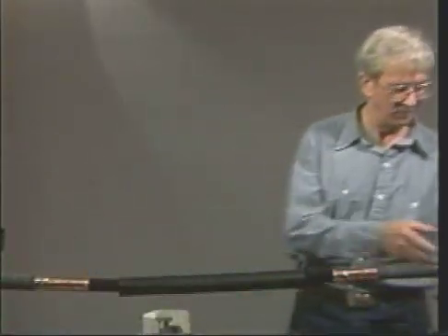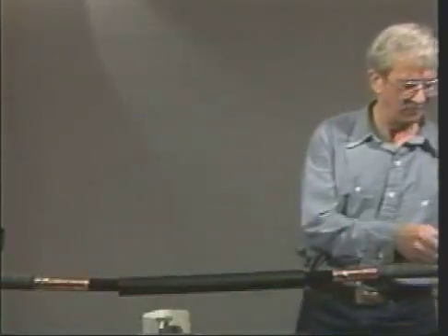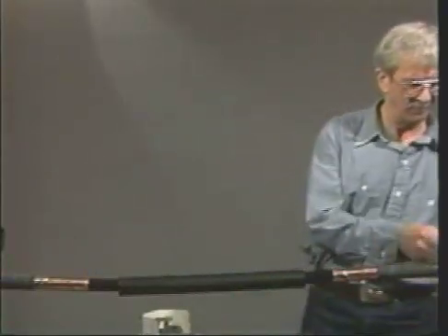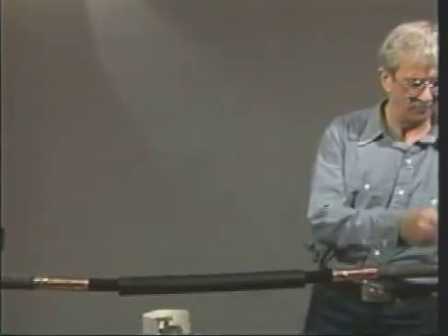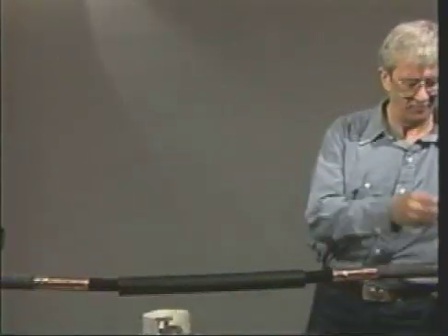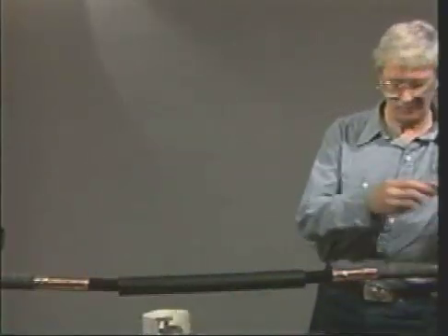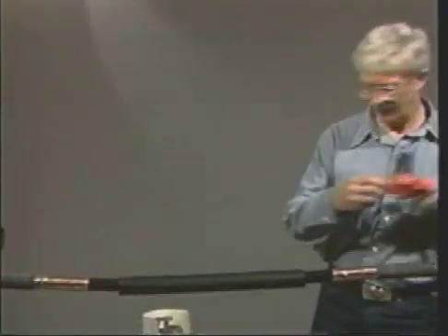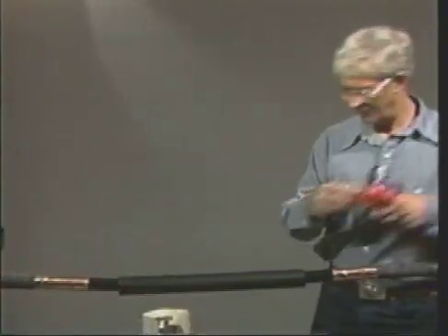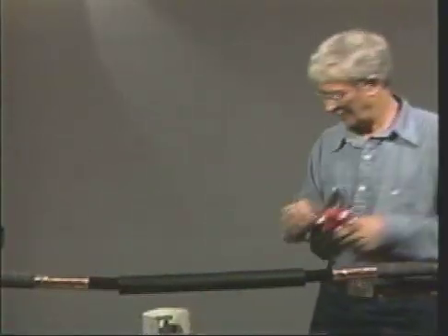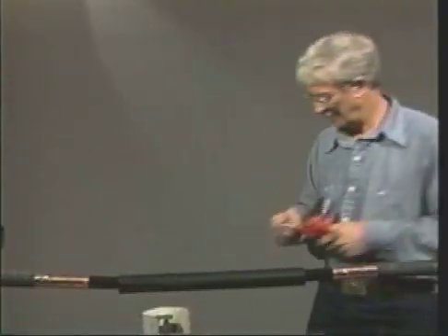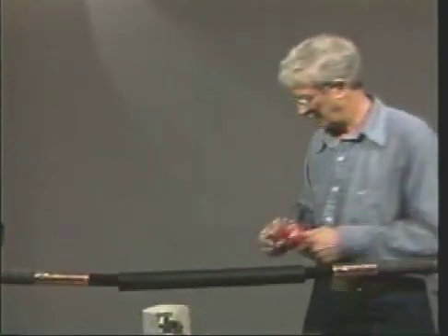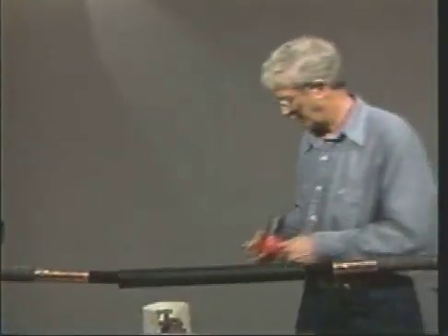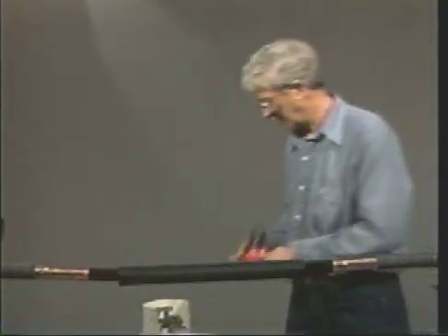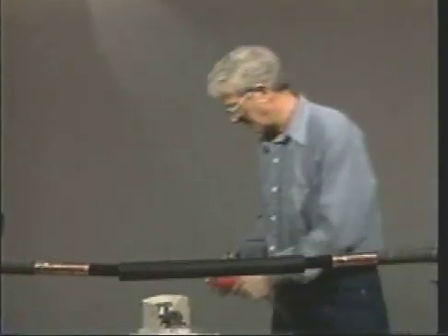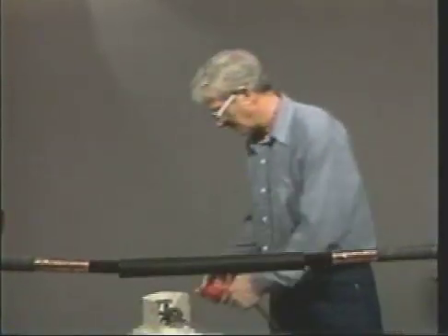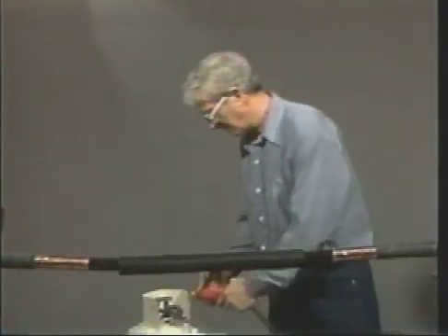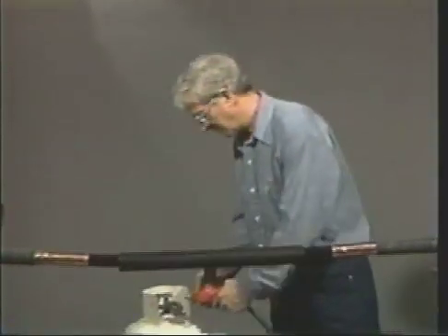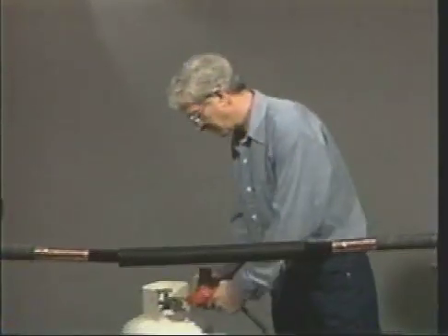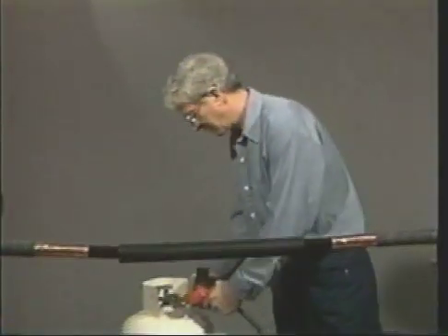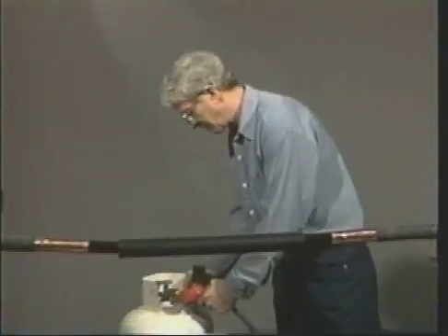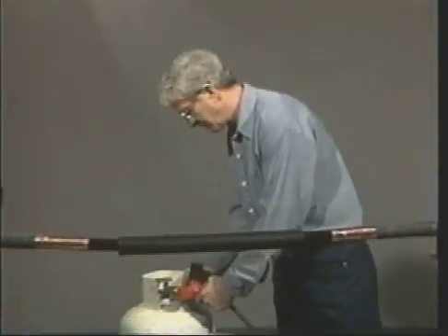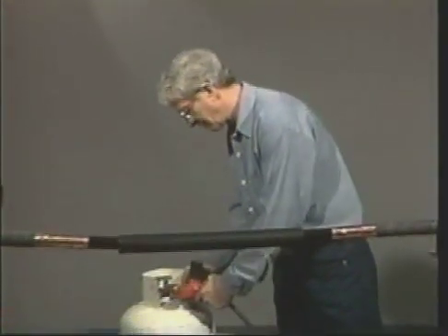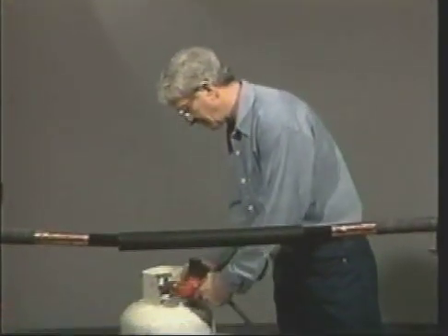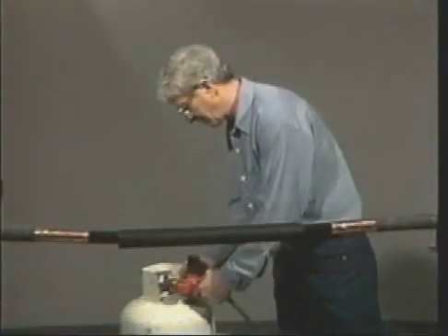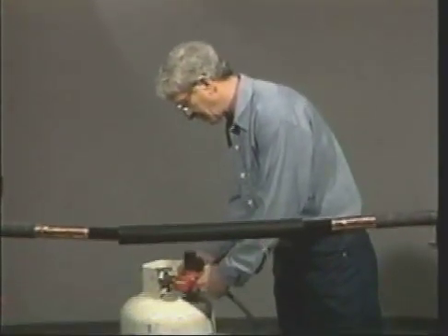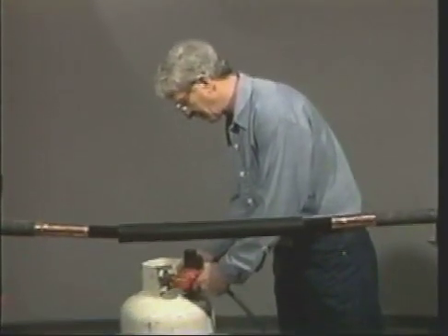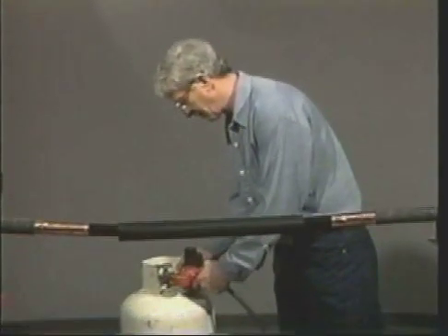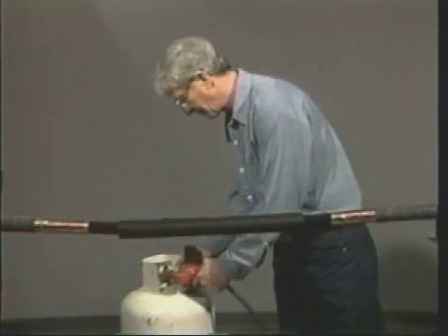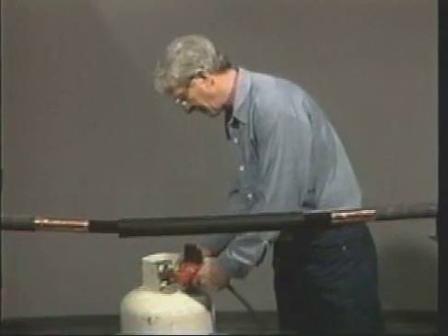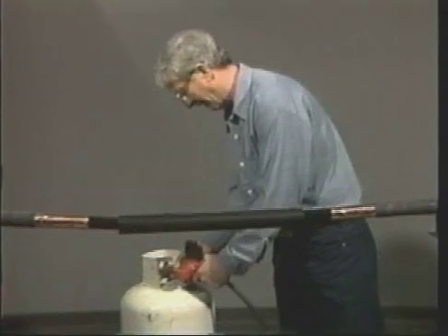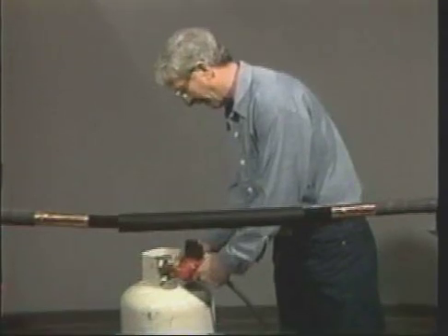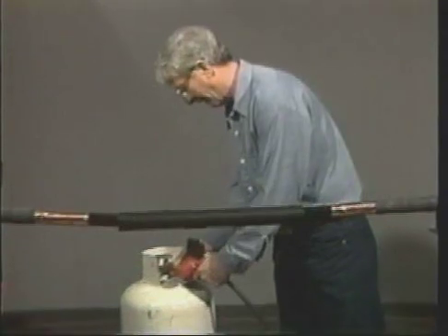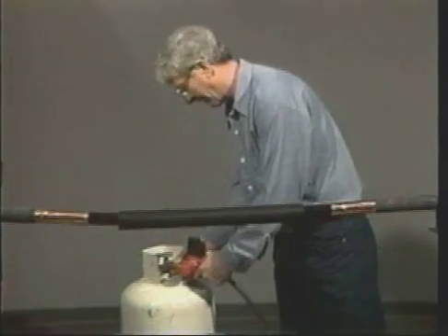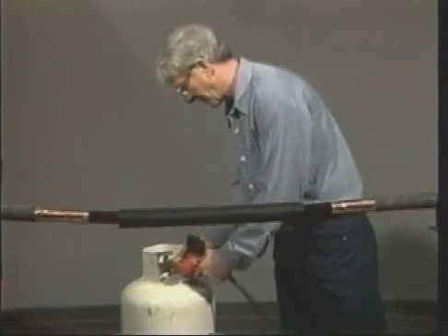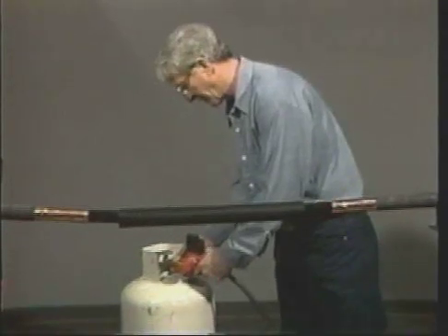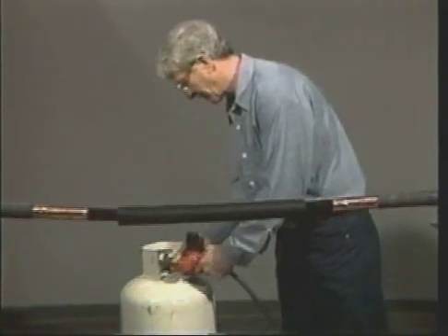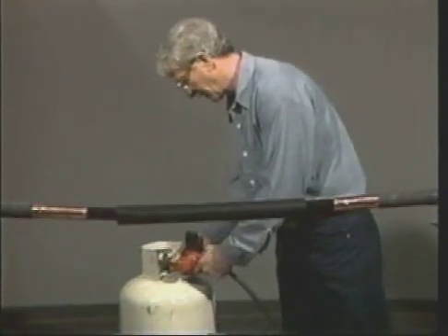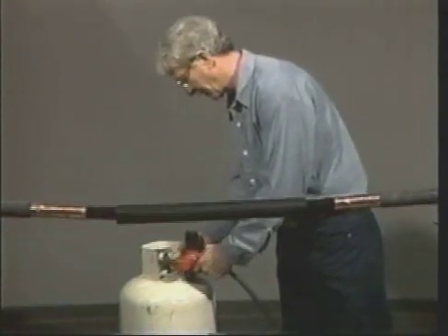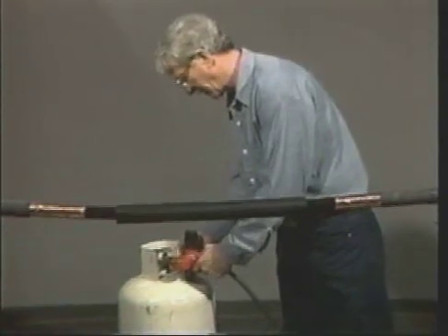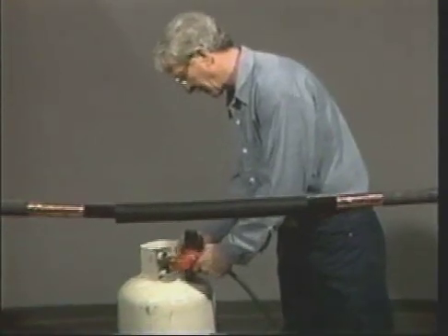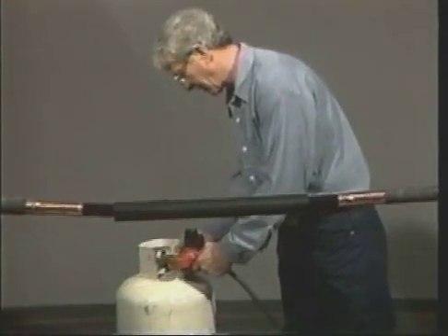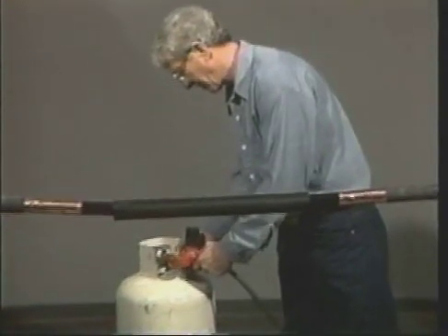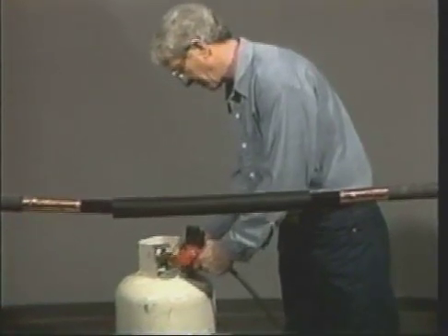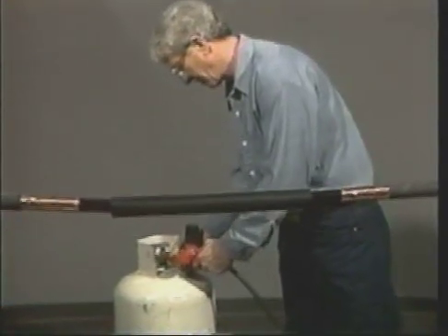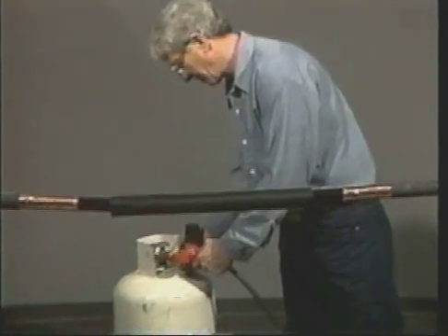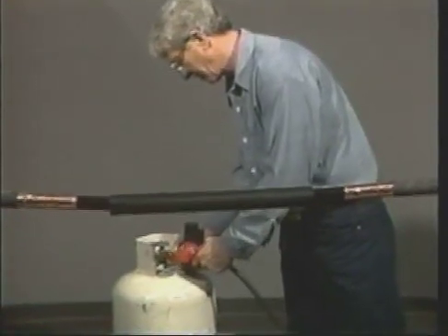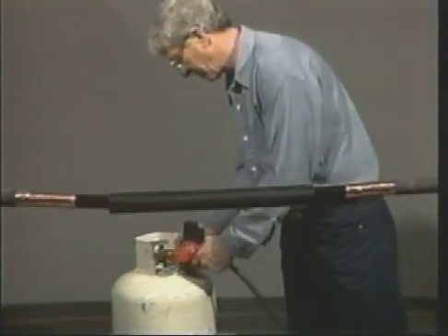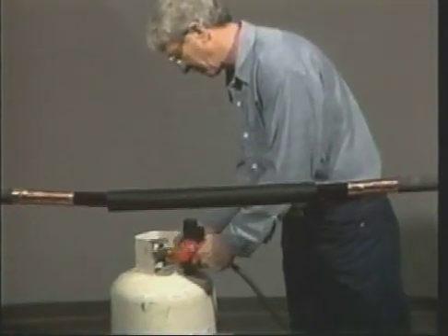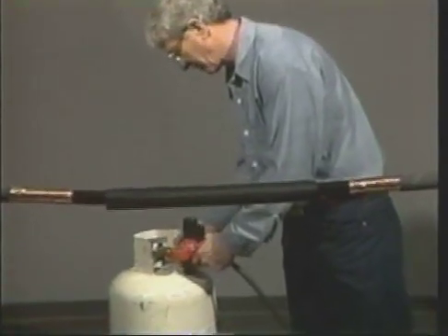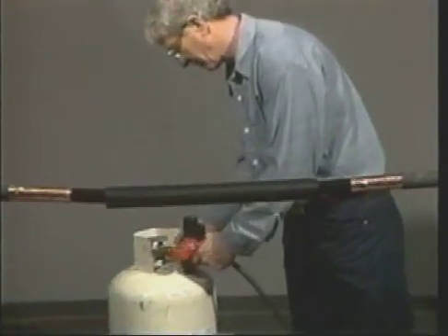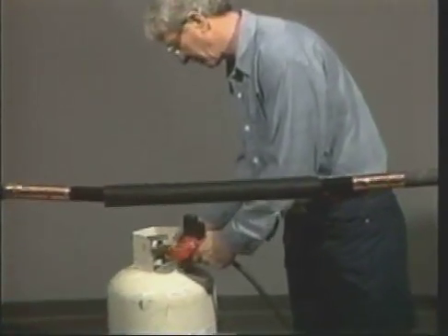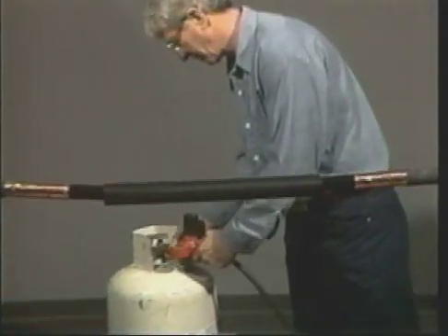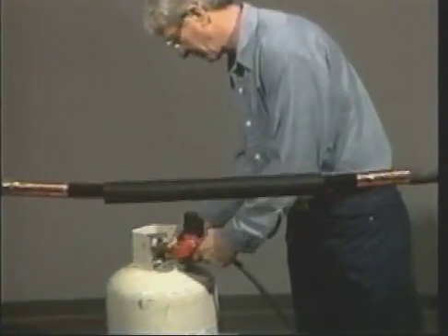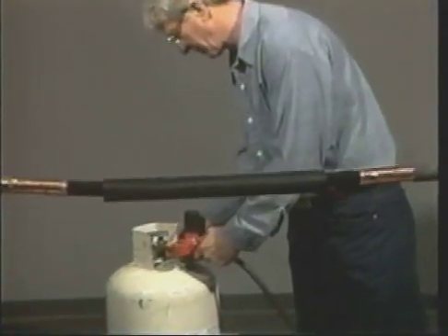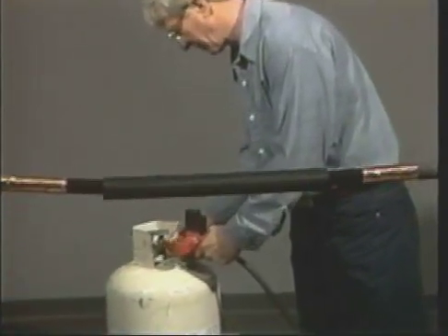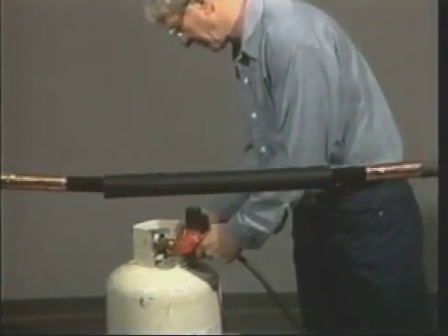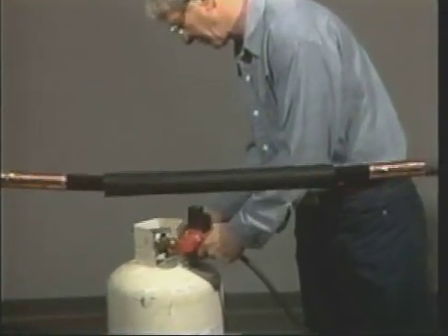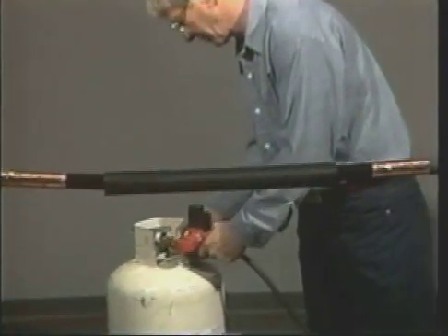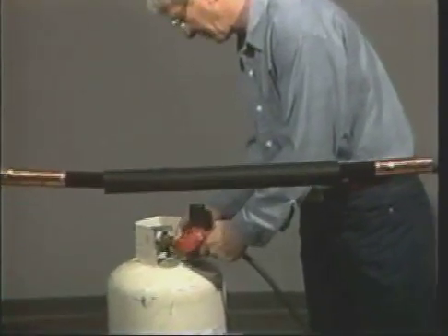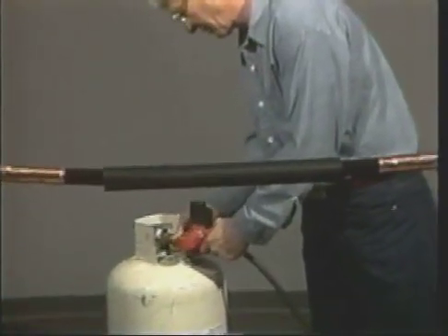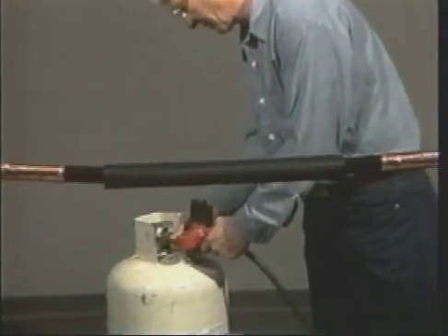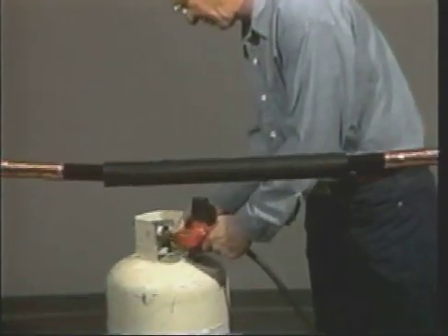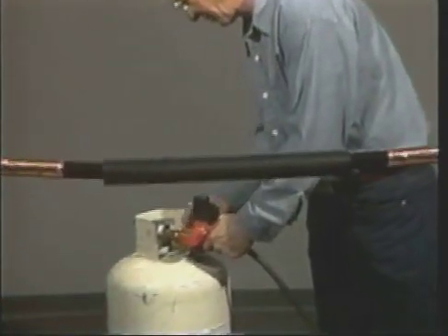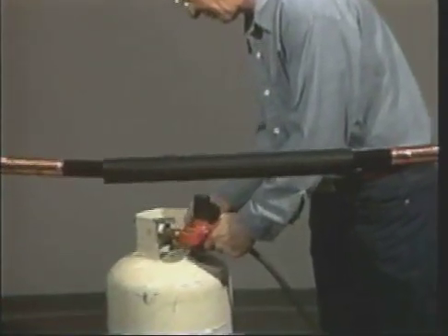Failure to follow these warnings could result in injuries caused by fire, explosion, or electrical hazard.